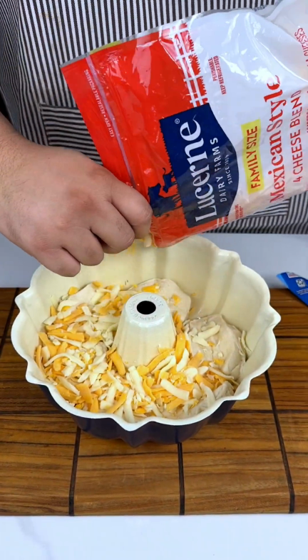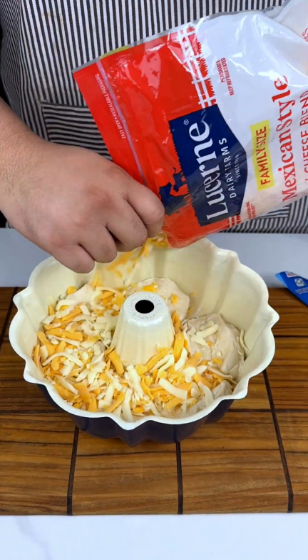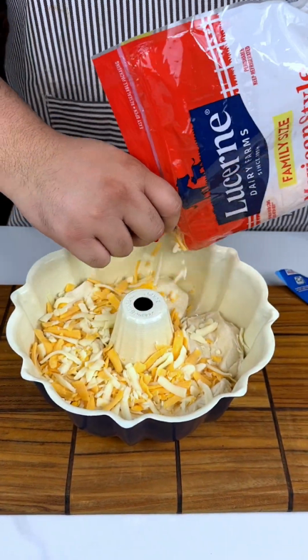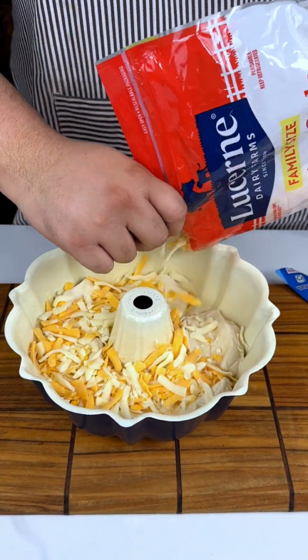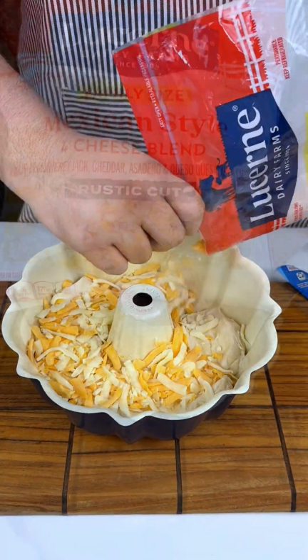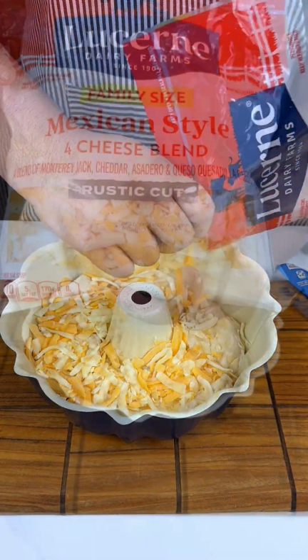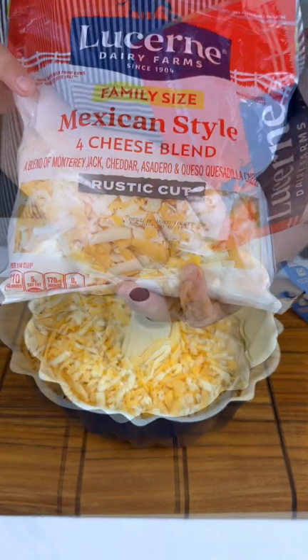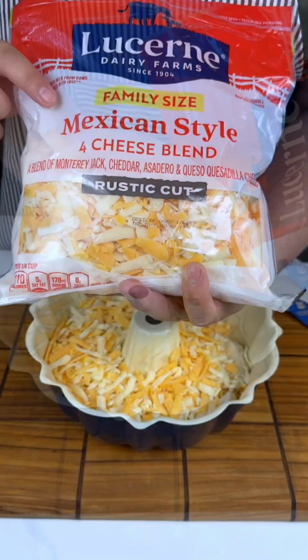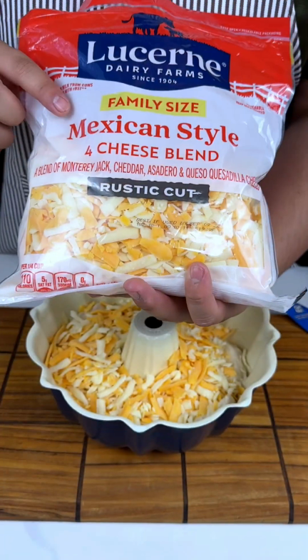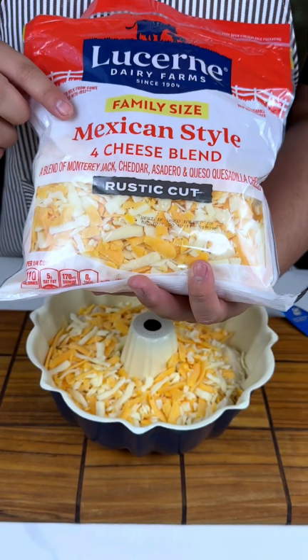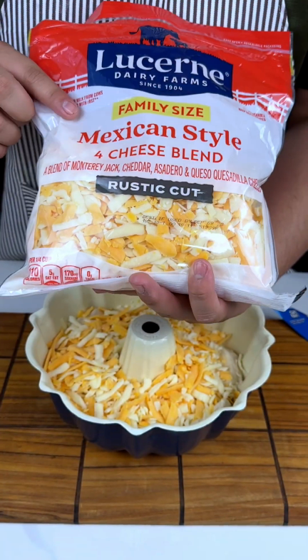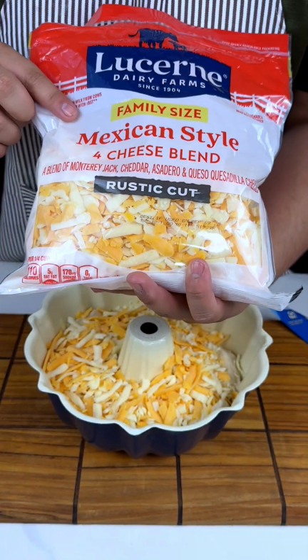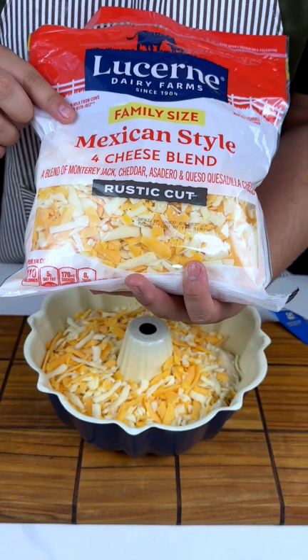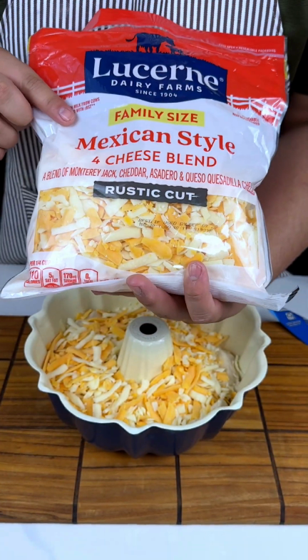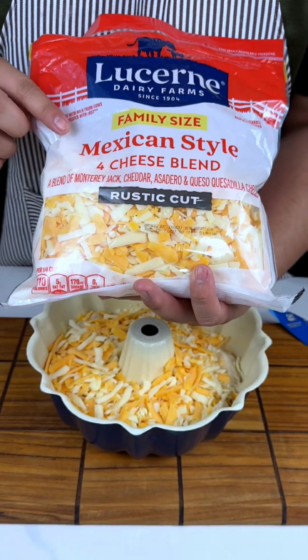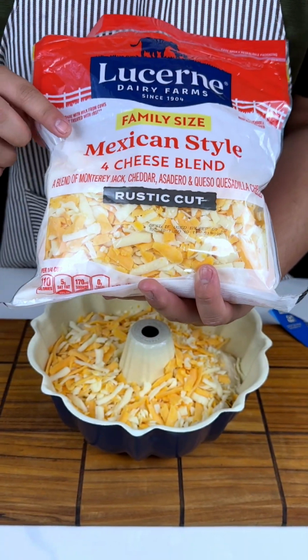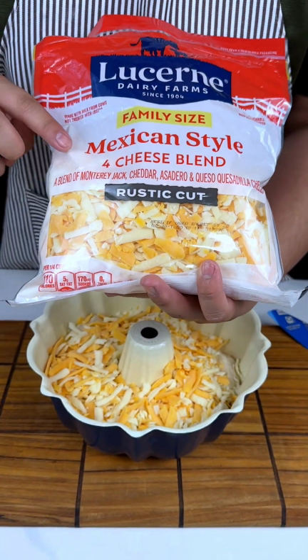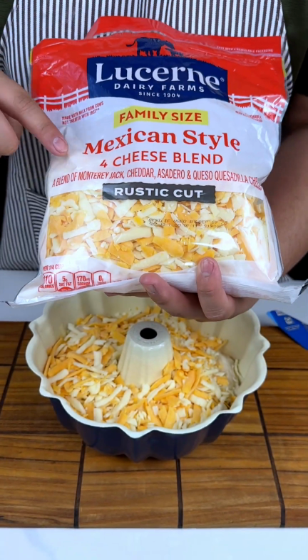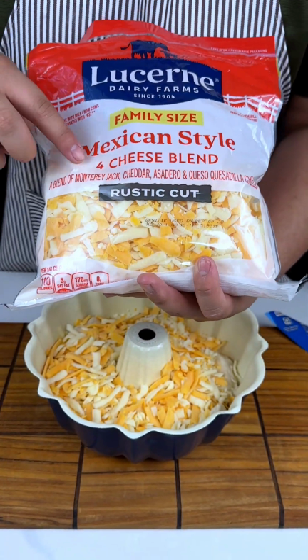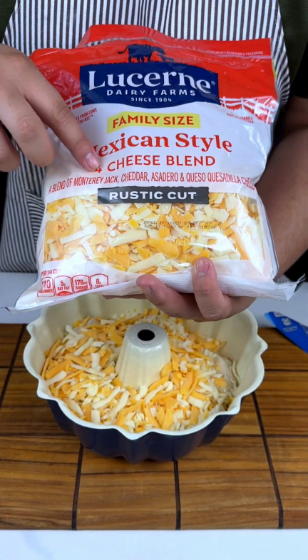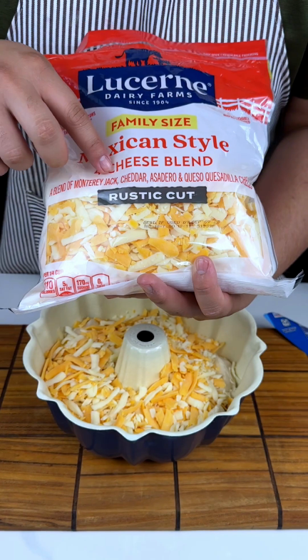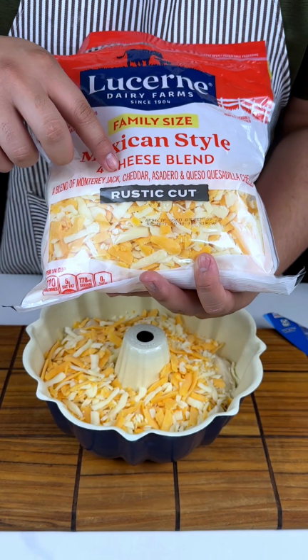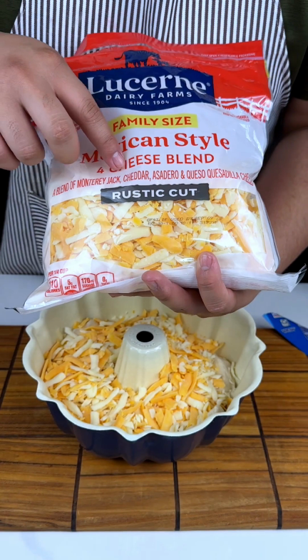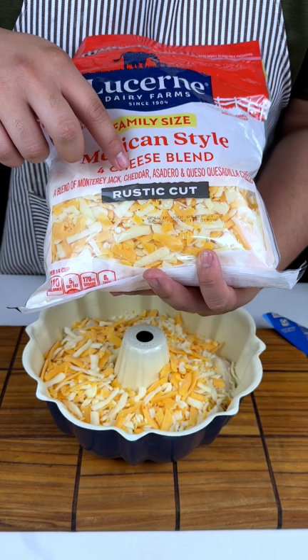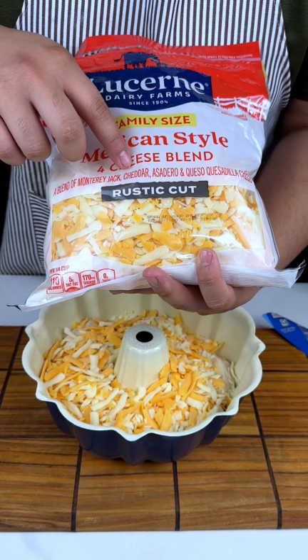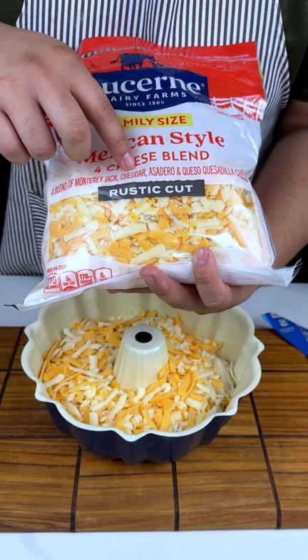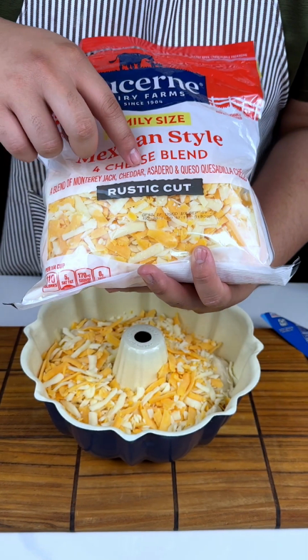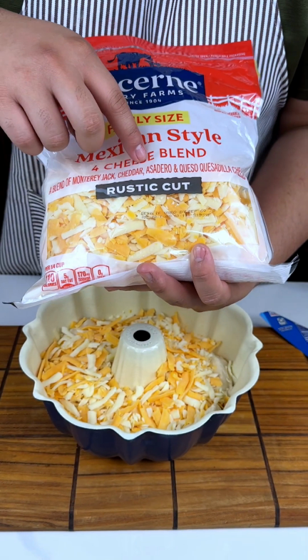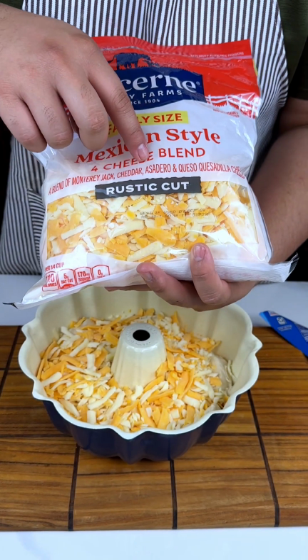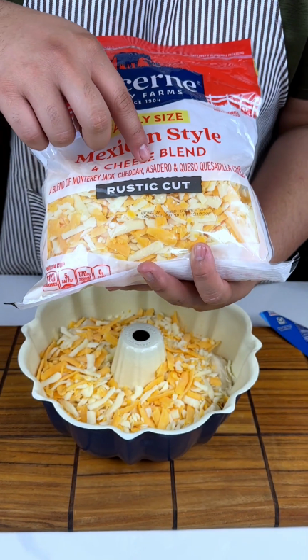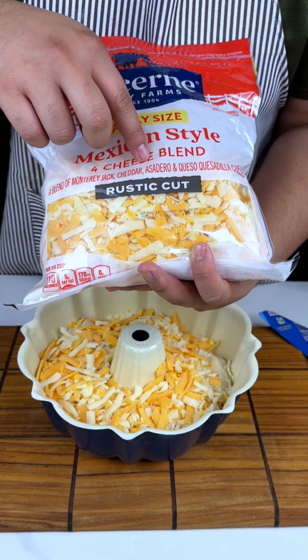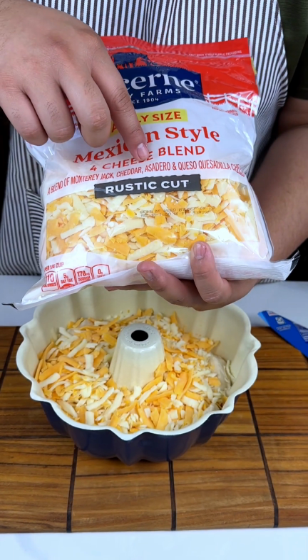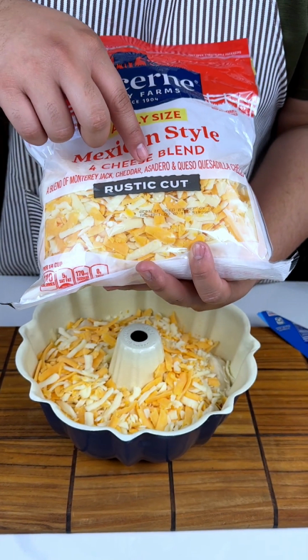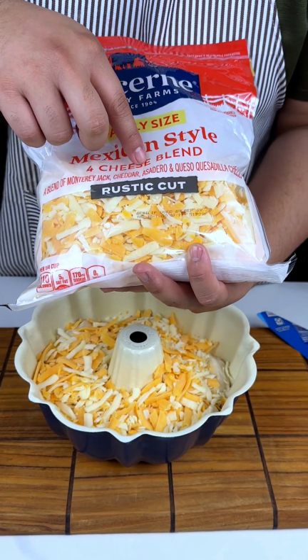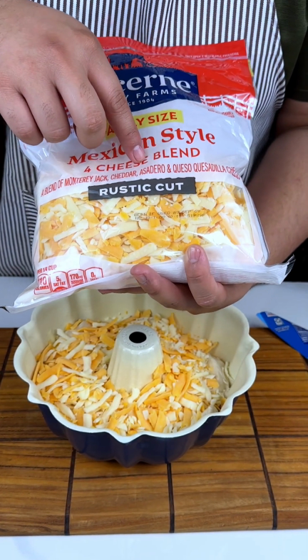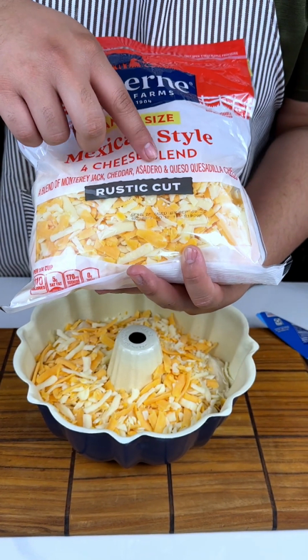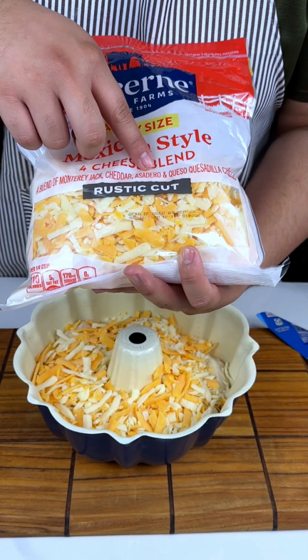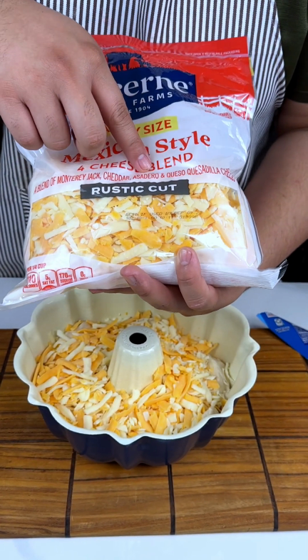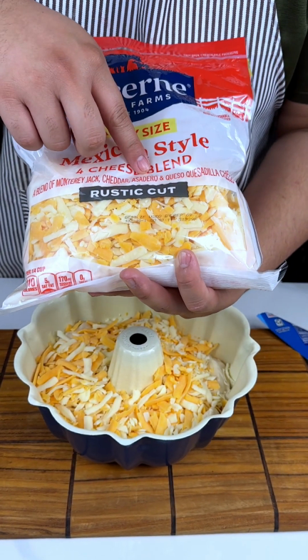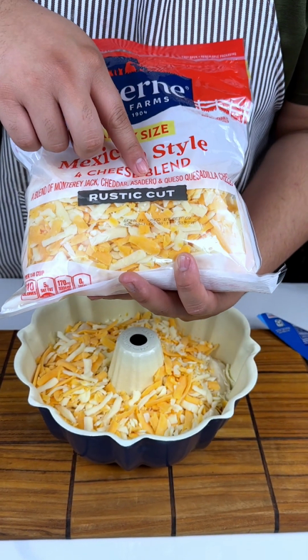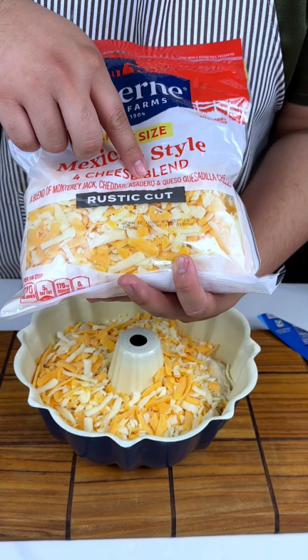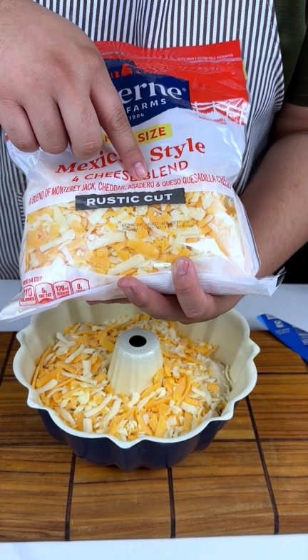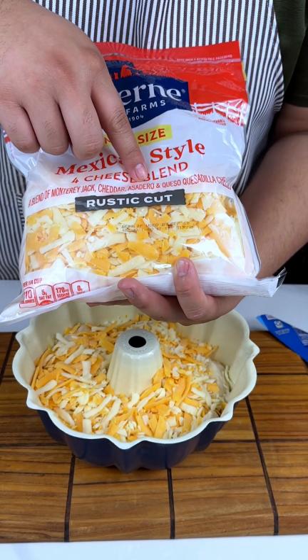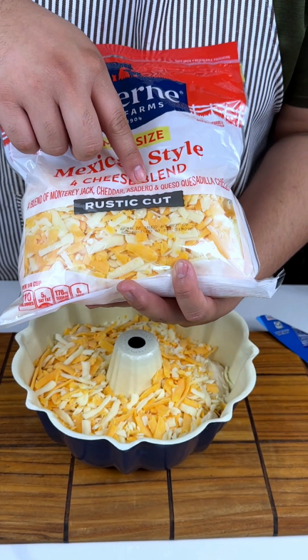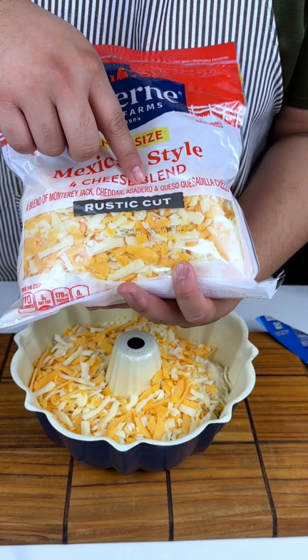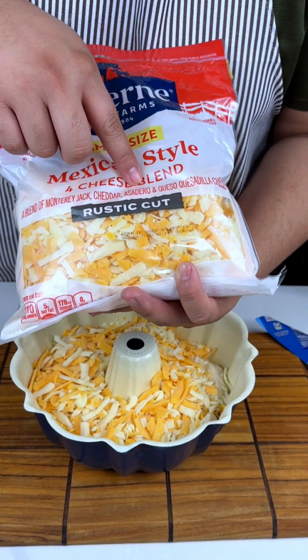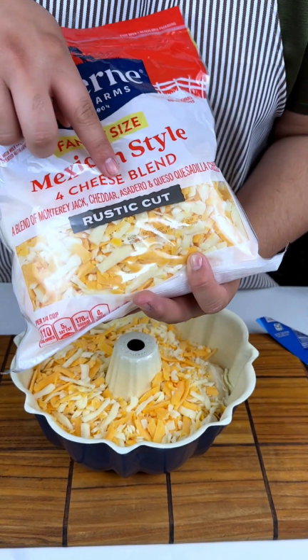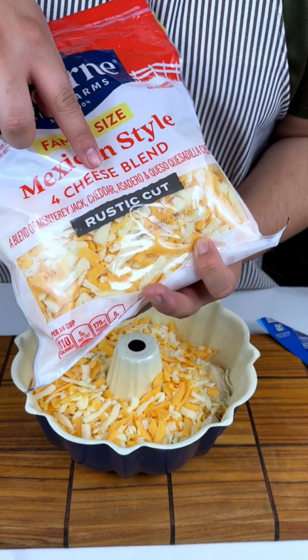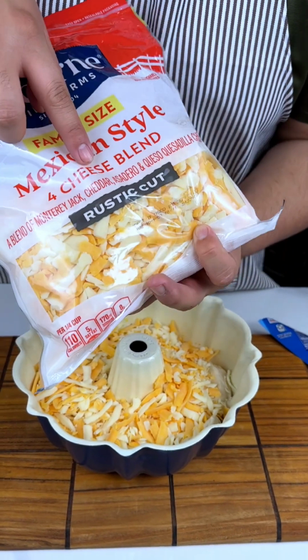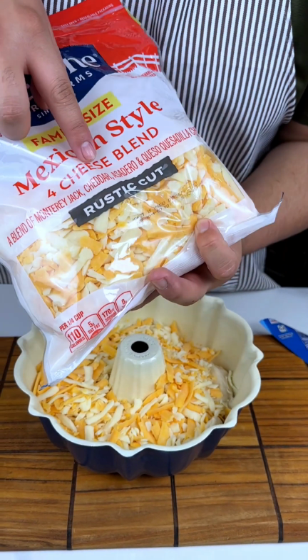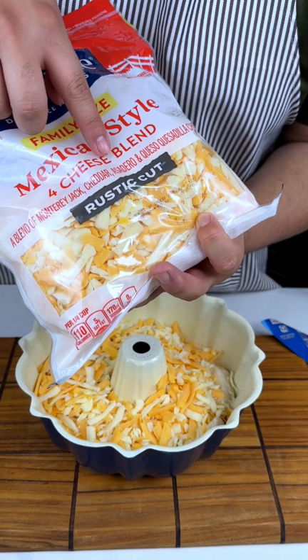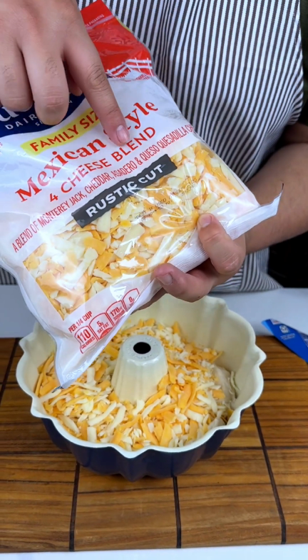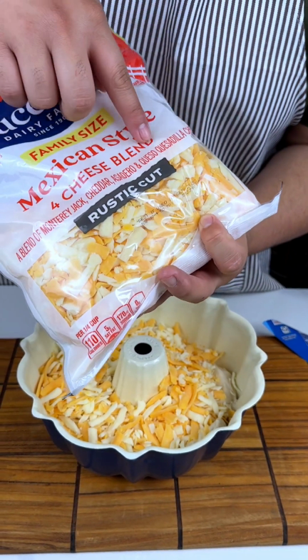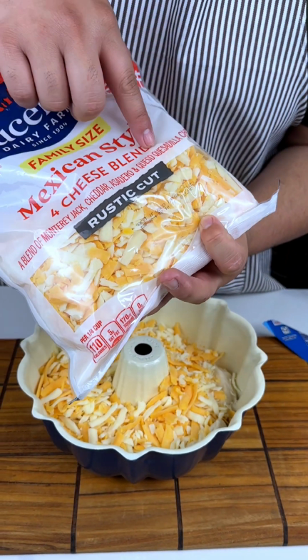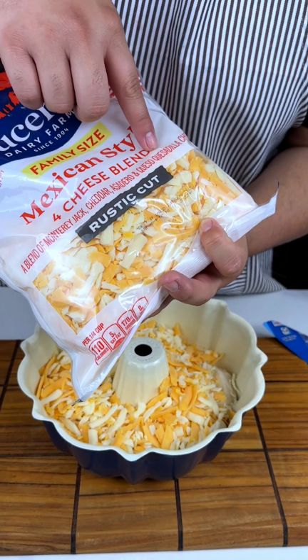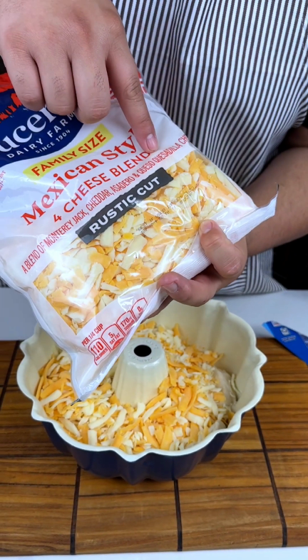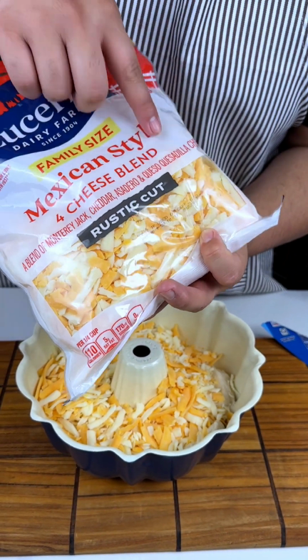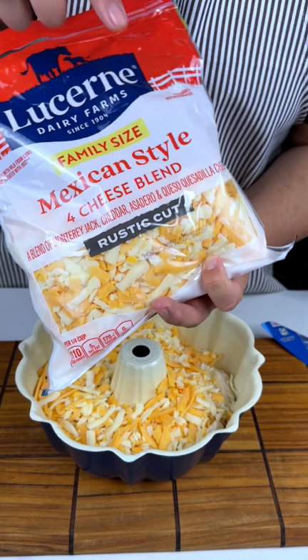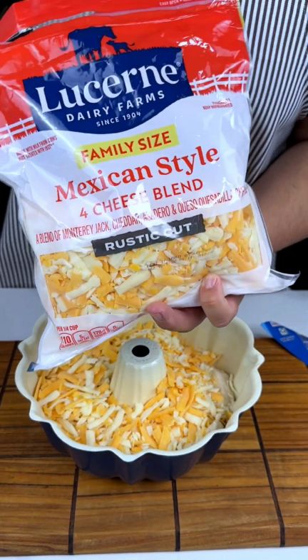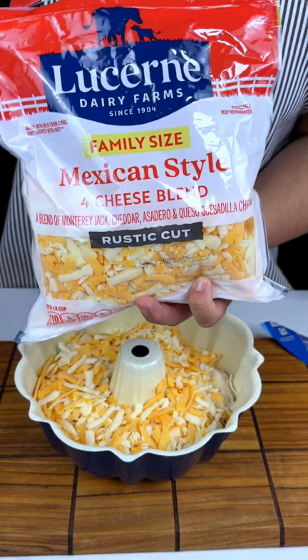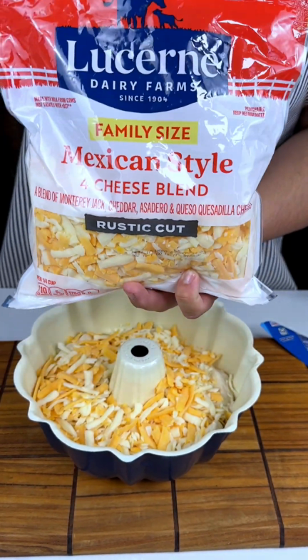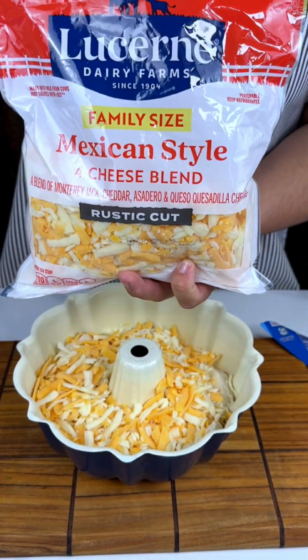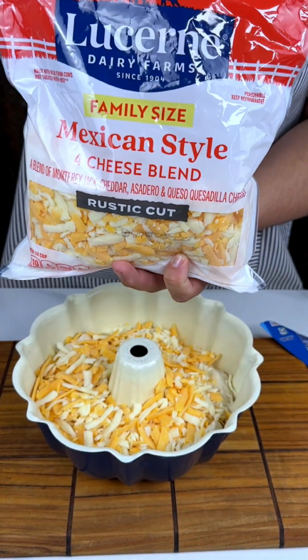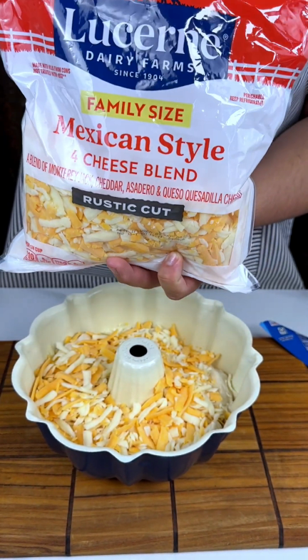I have four cheeses: Monterey Jack, cheddar, asado, and then quesadilla cheese.